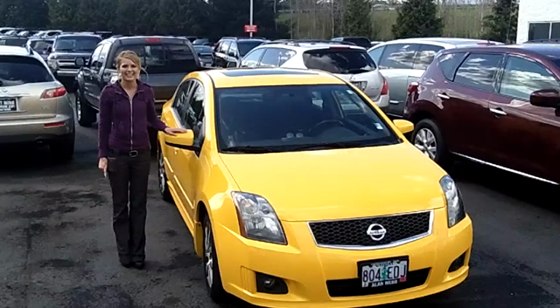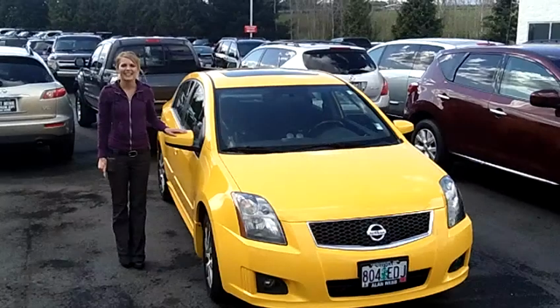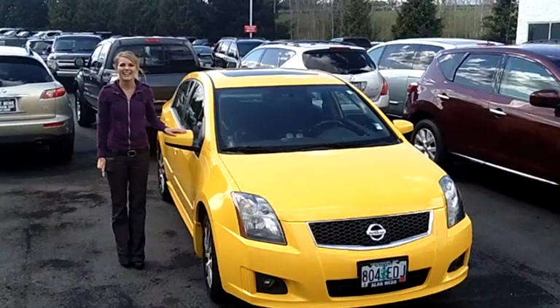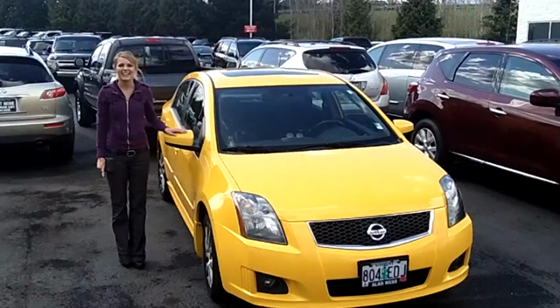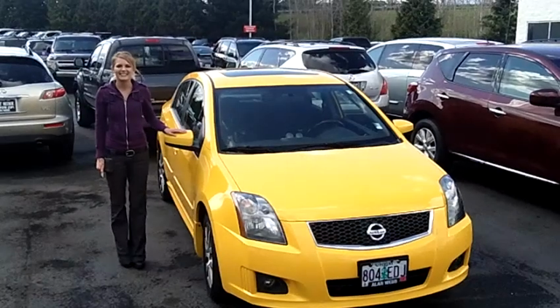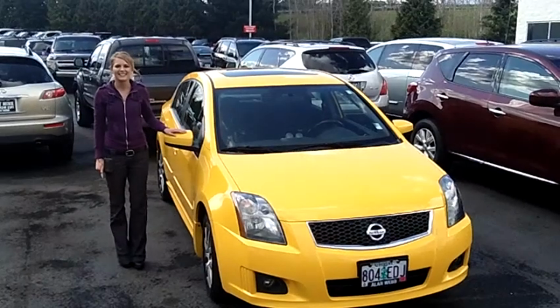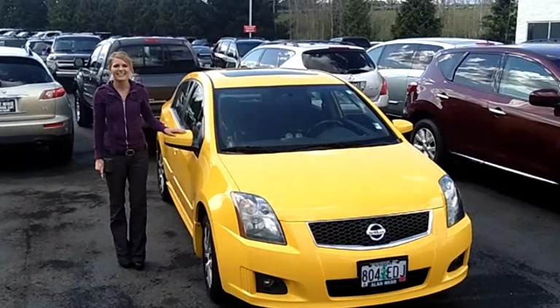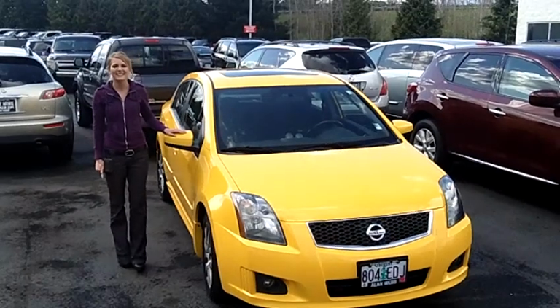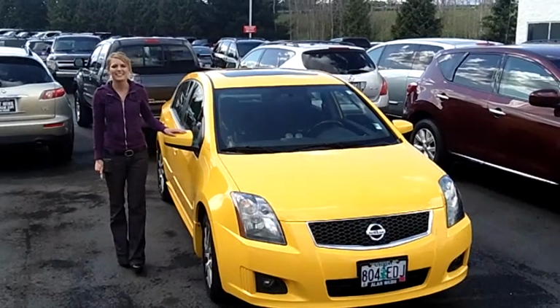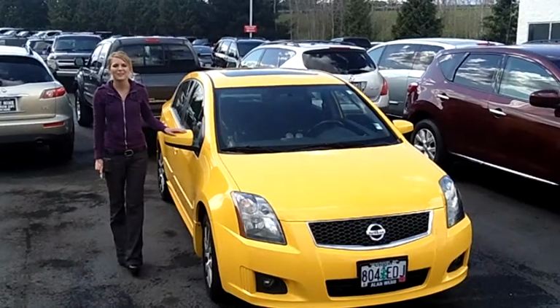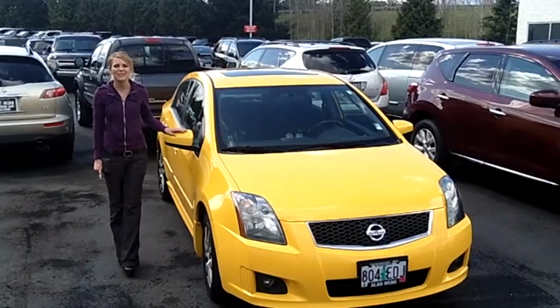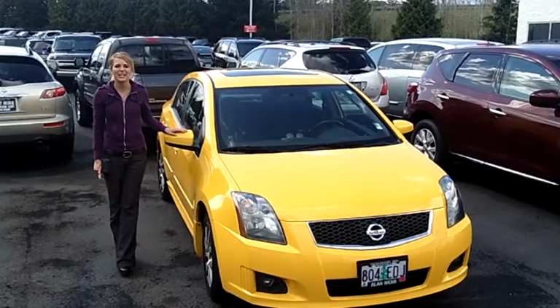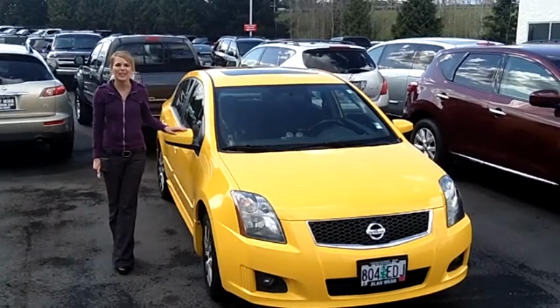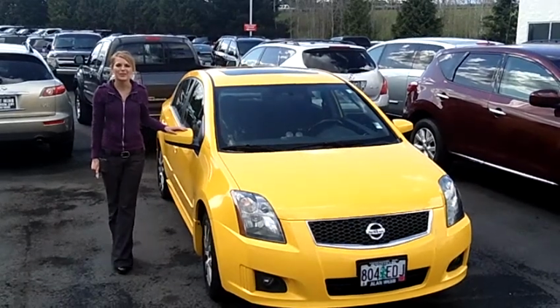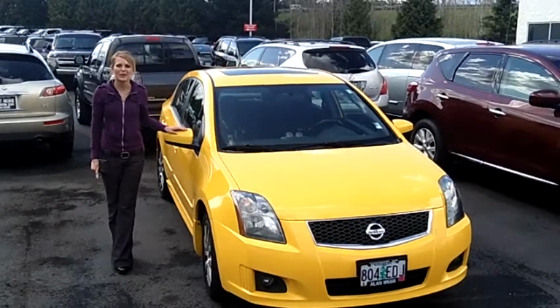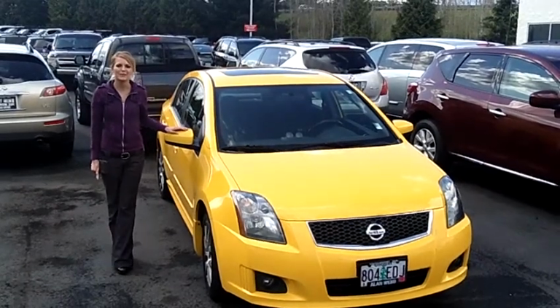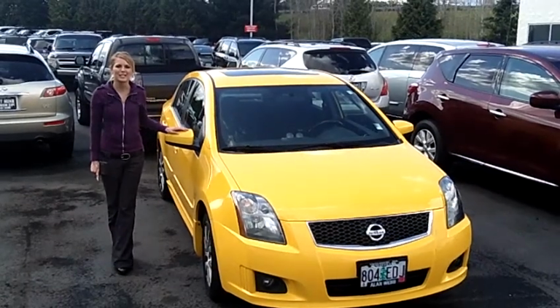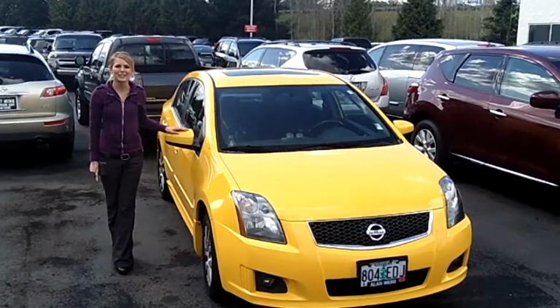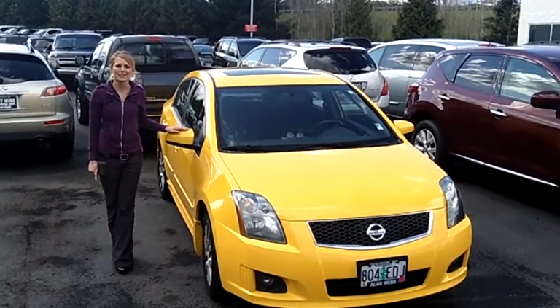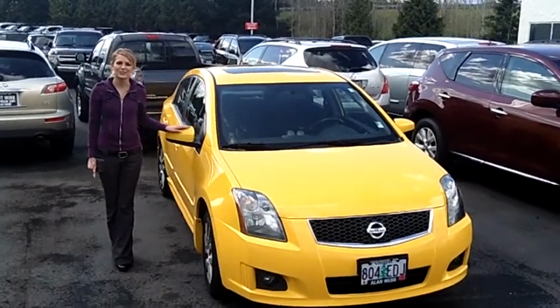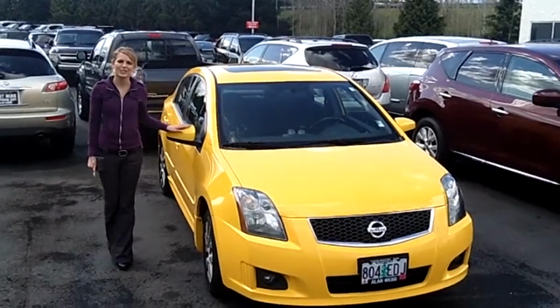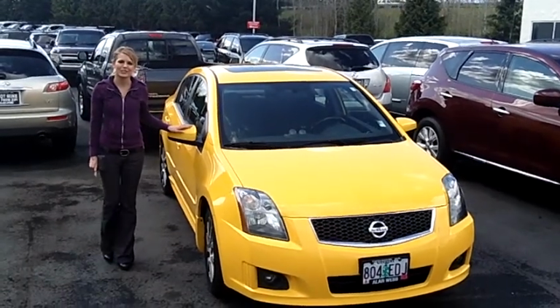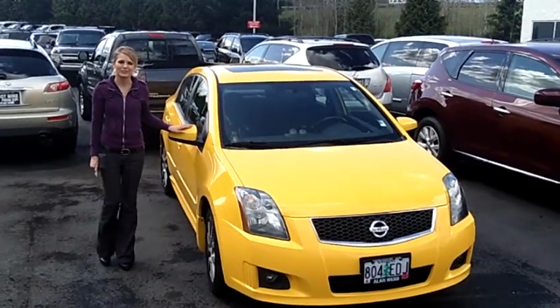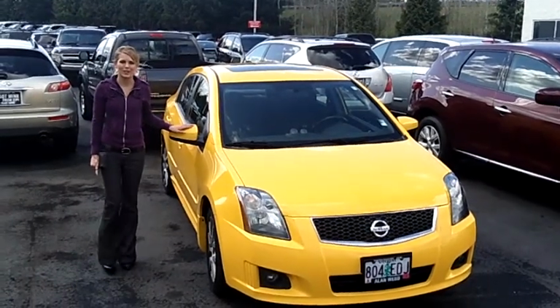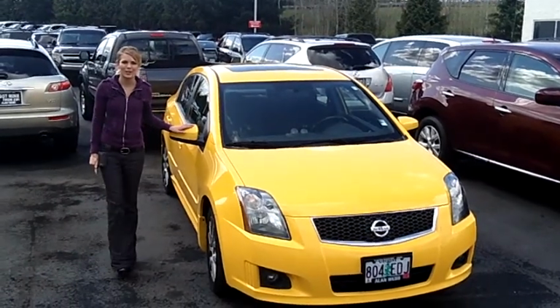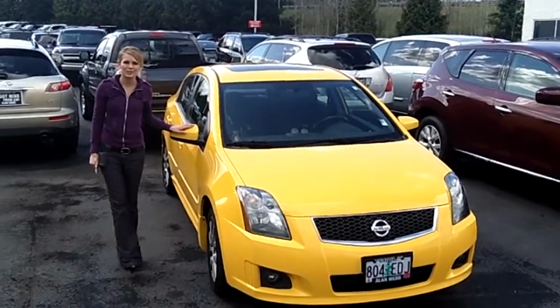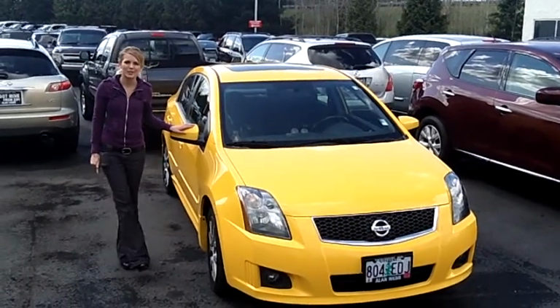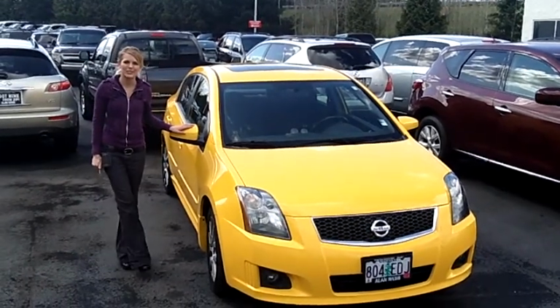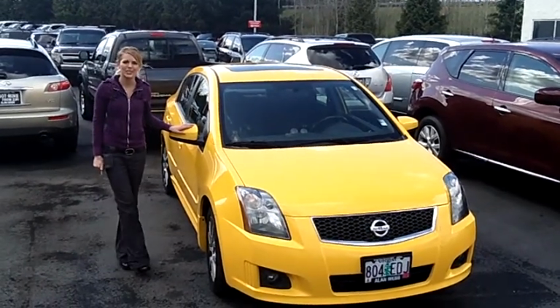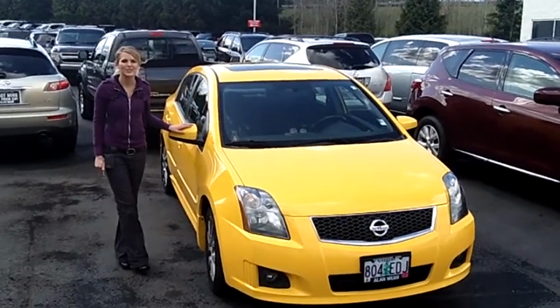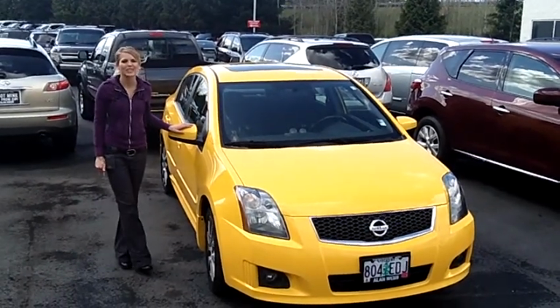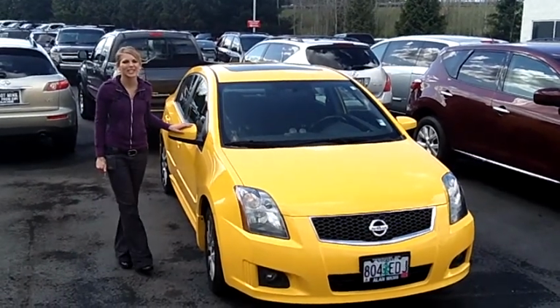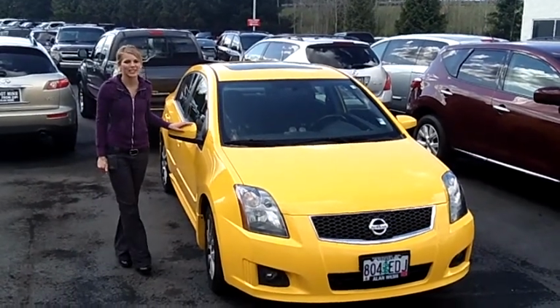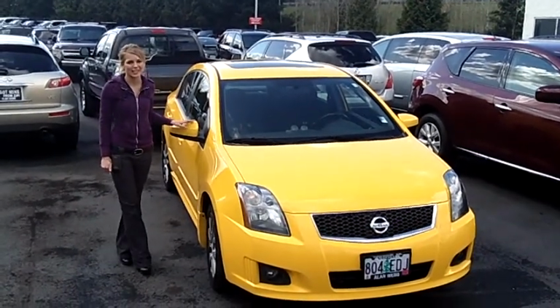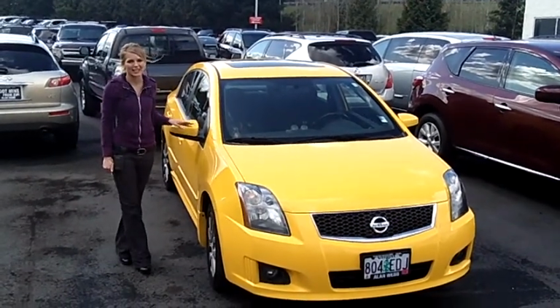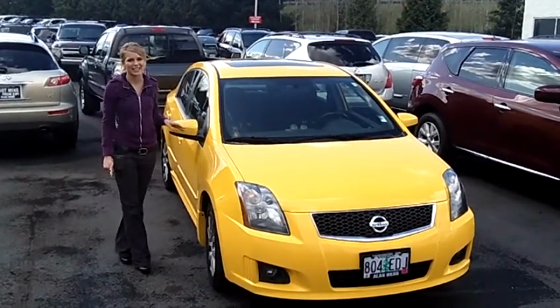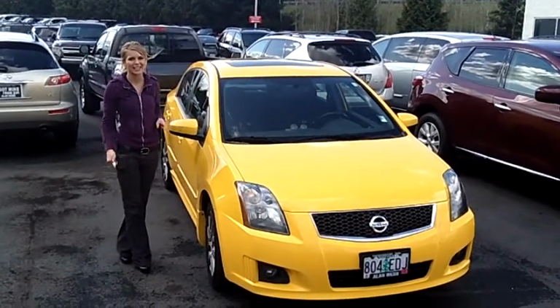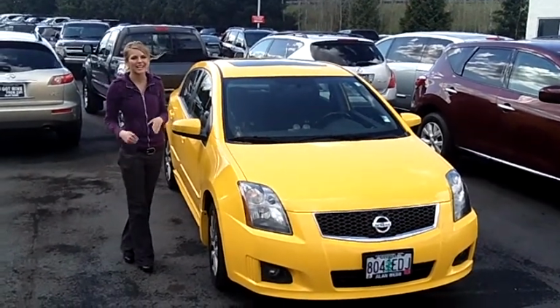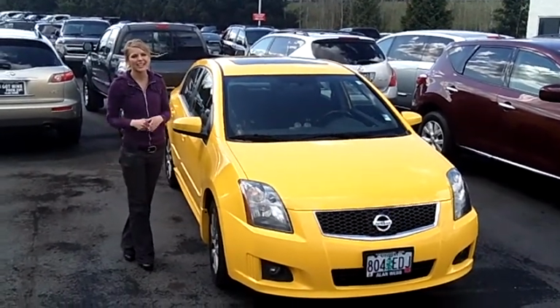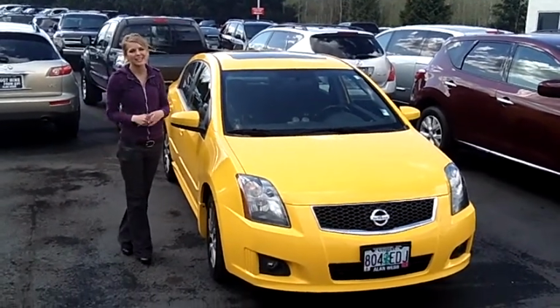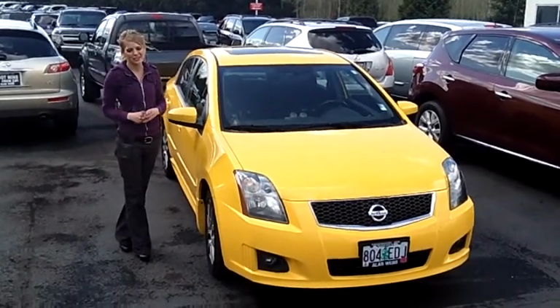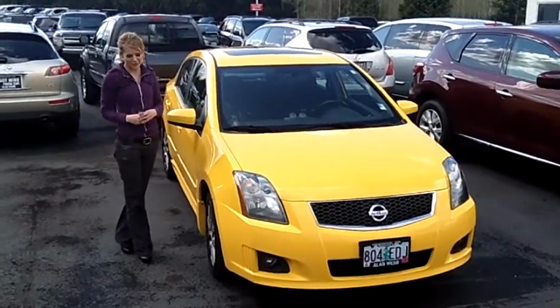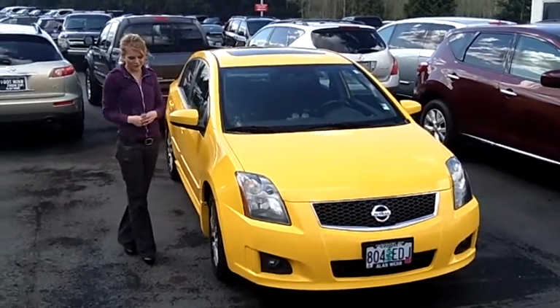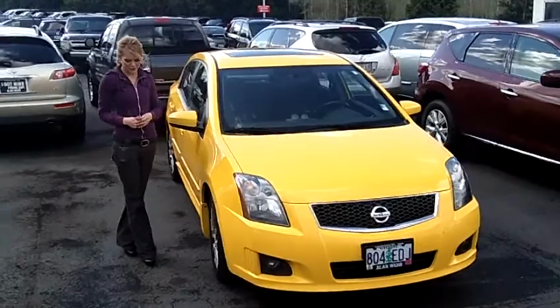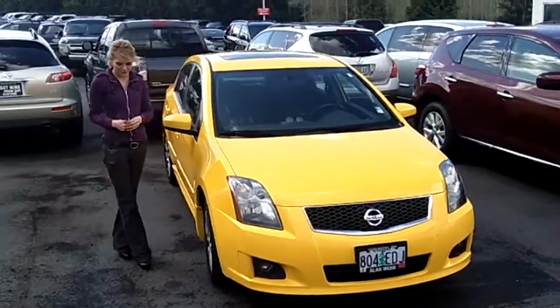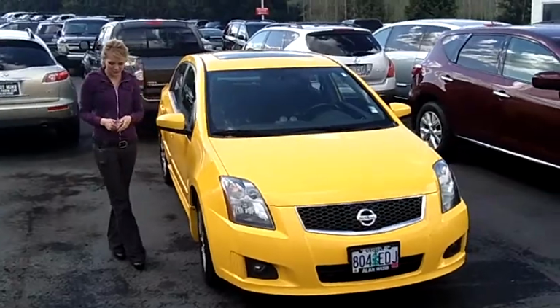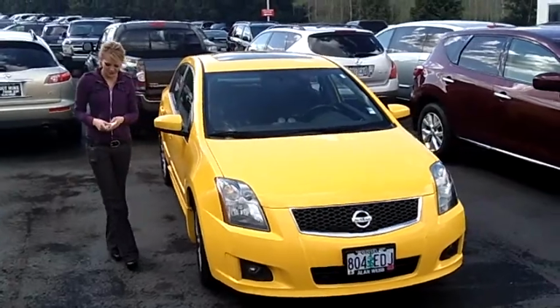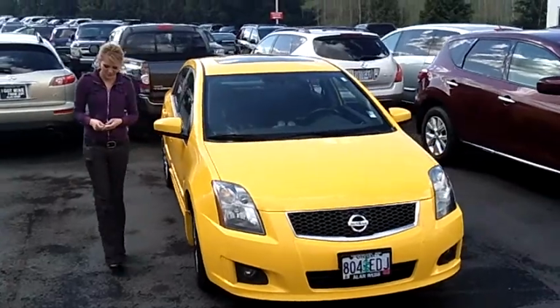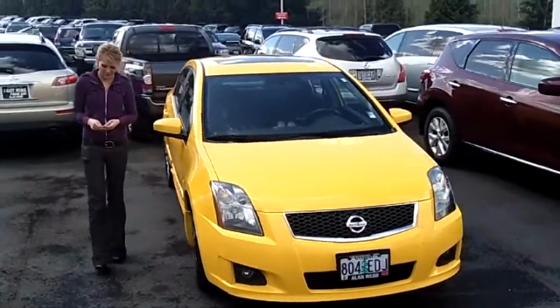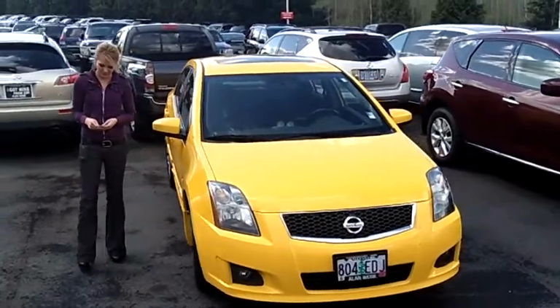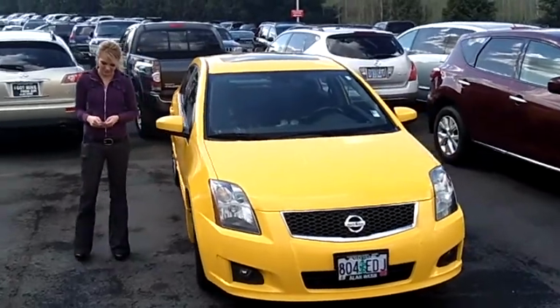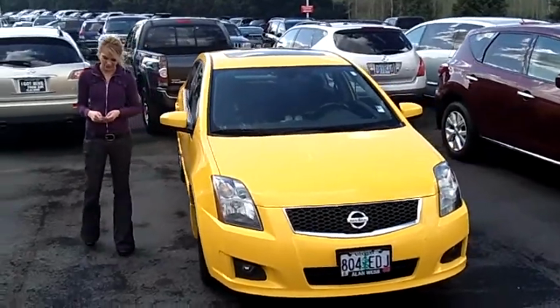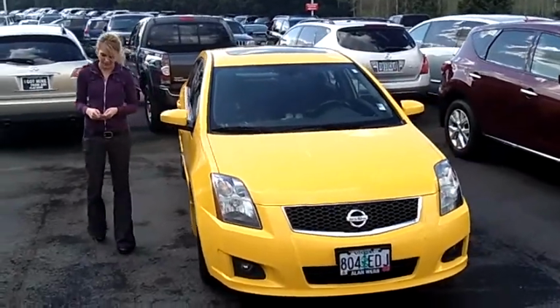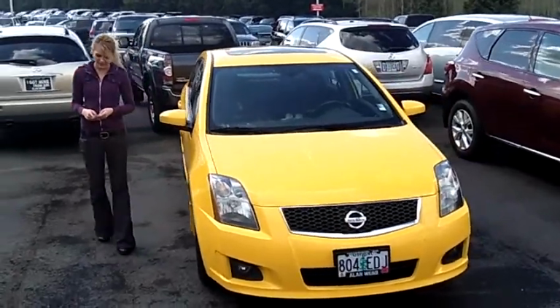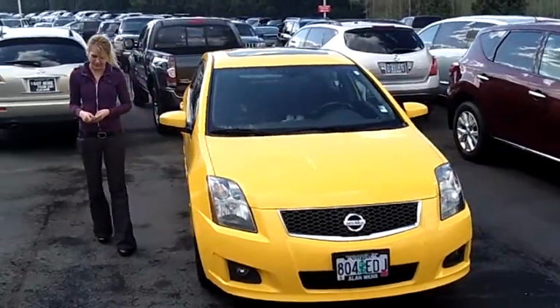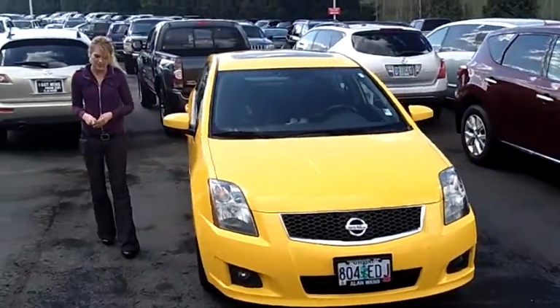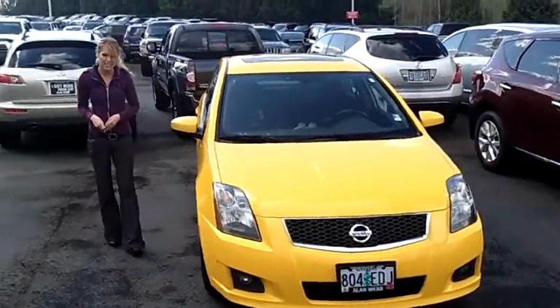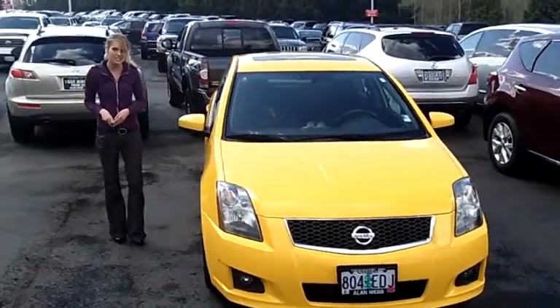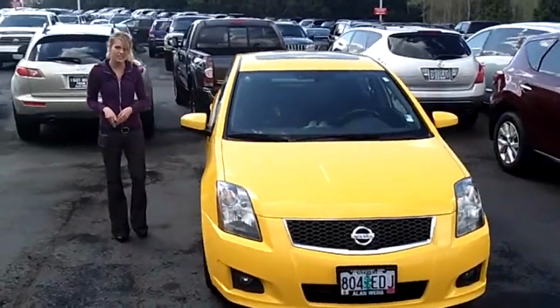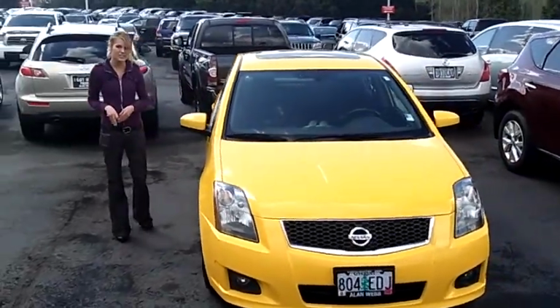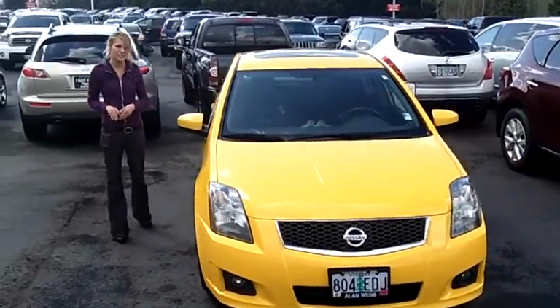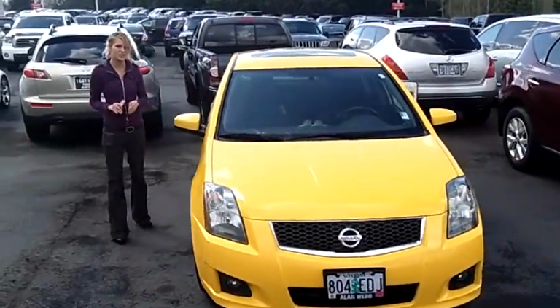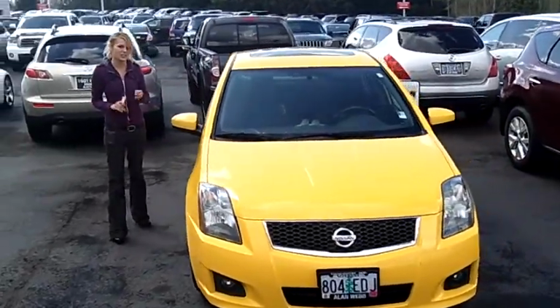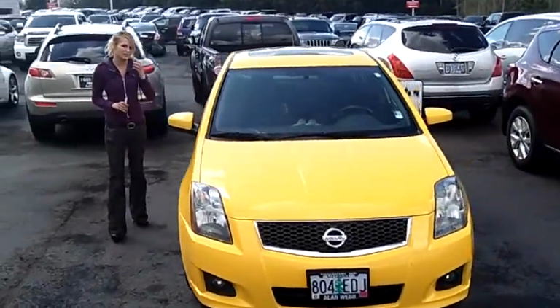Hi, this is Lacey. I'm here at Allen Webb Nissan in the Vancouver Auto Mall. Thanks for clicking on that link. This is your virtual tour of the 2007 Nissan Sentra.